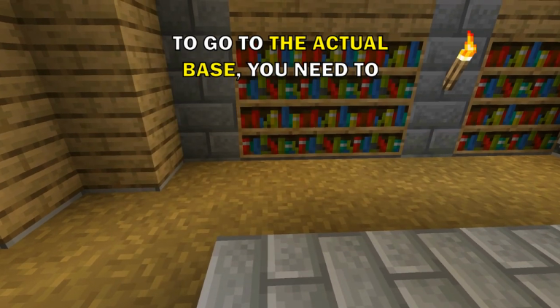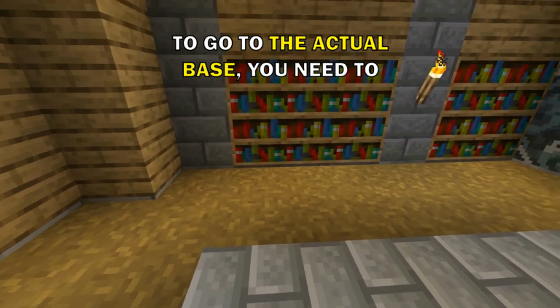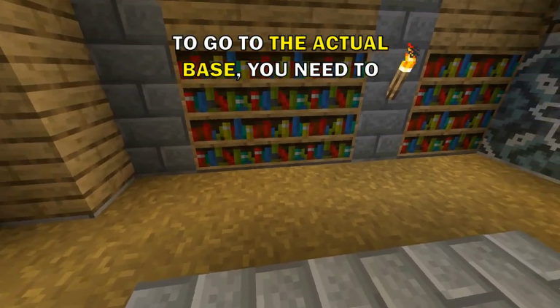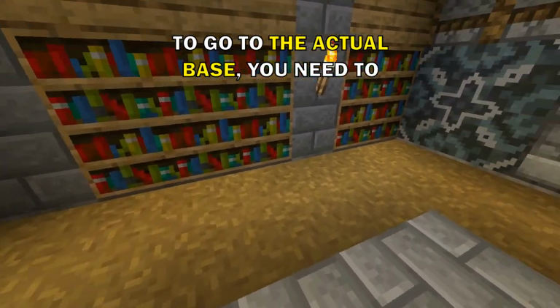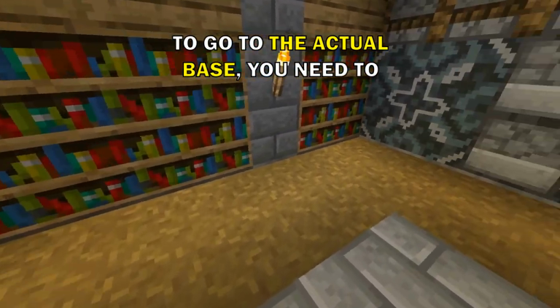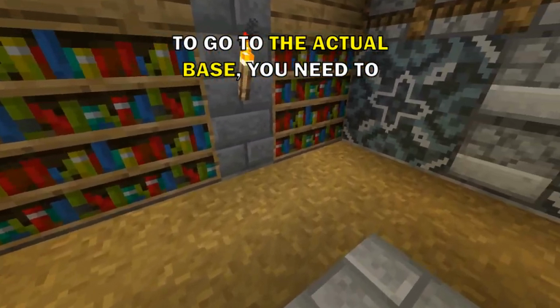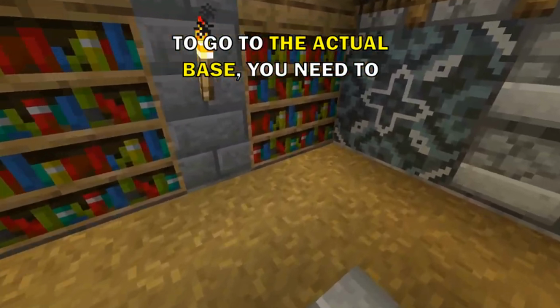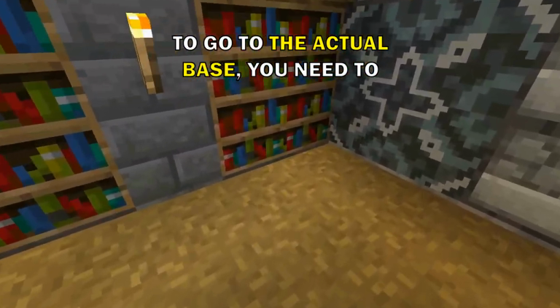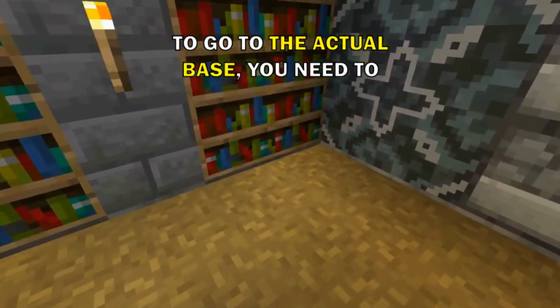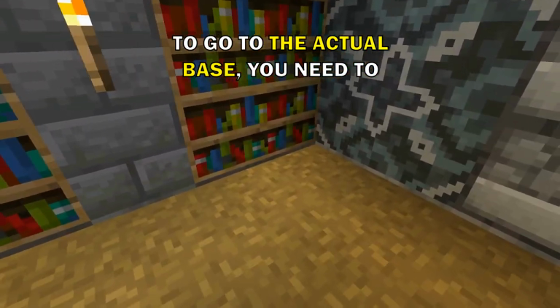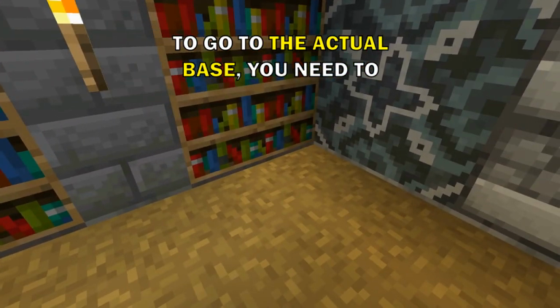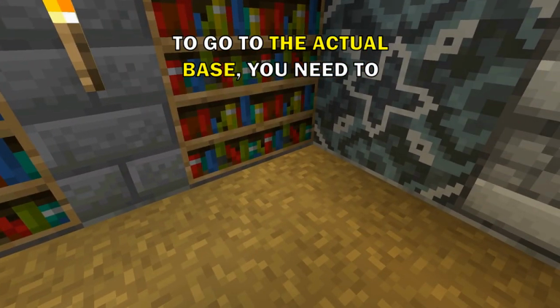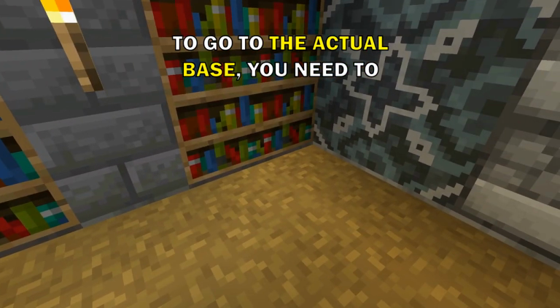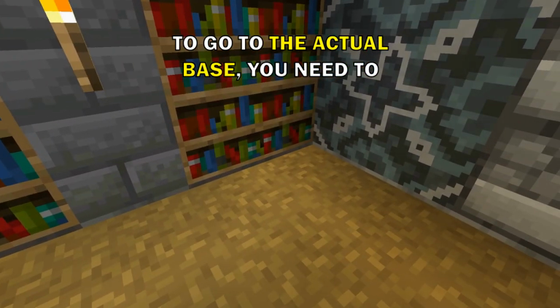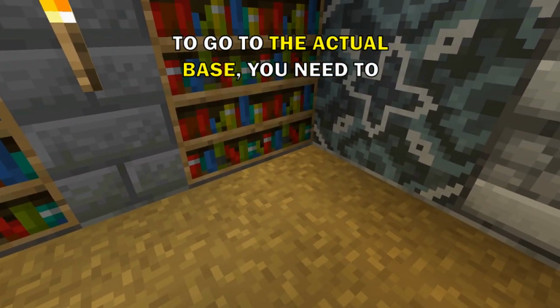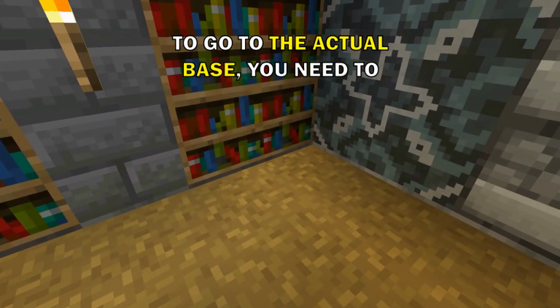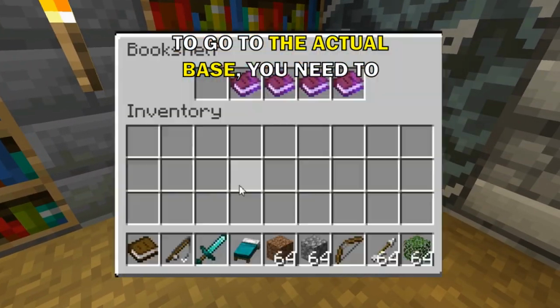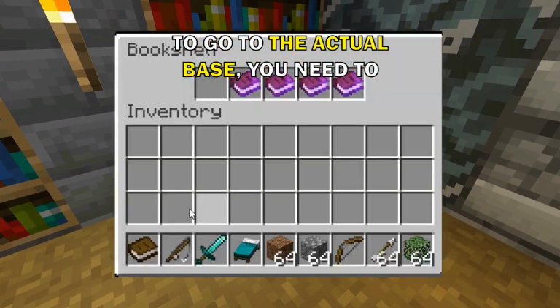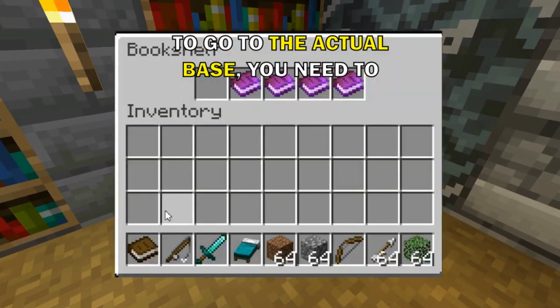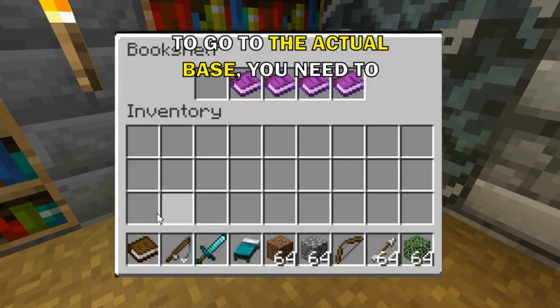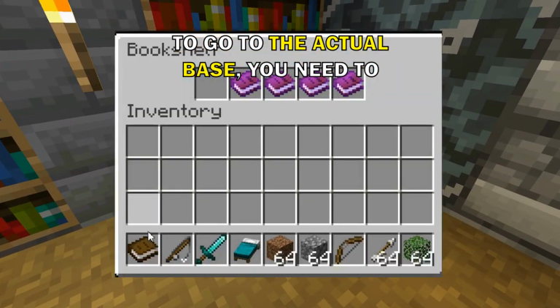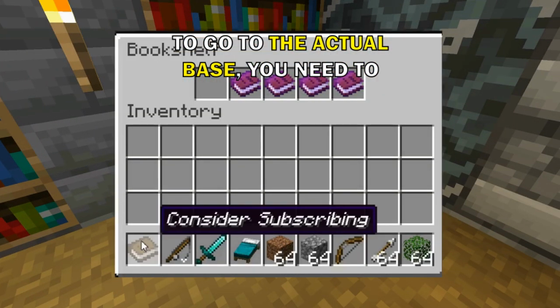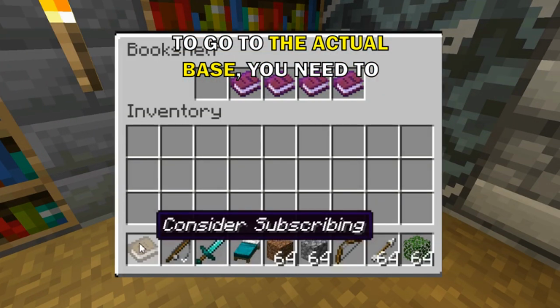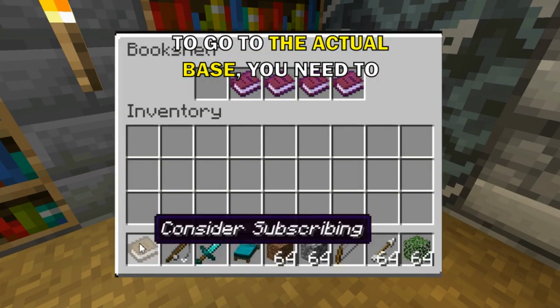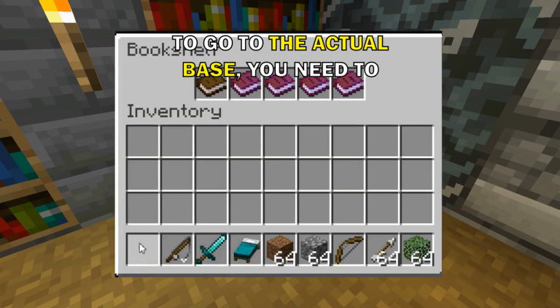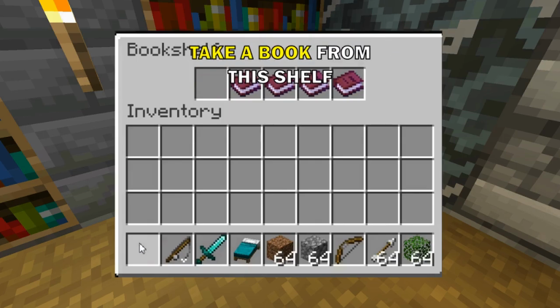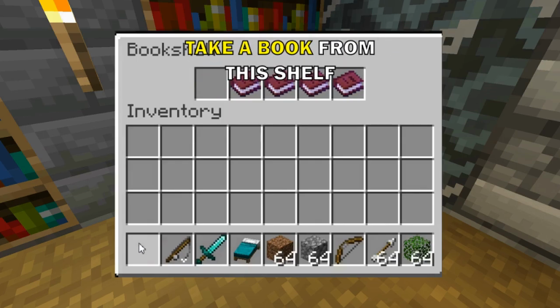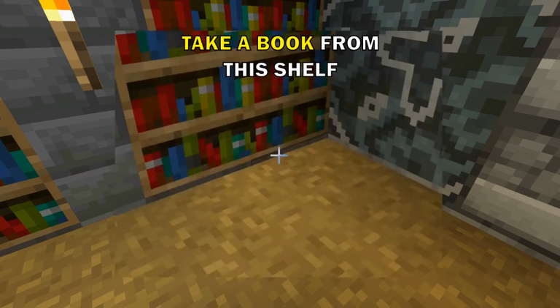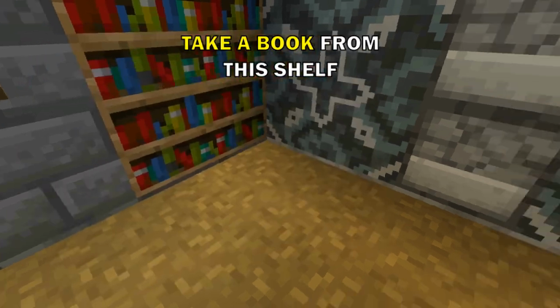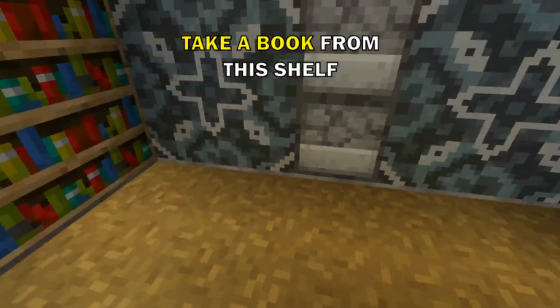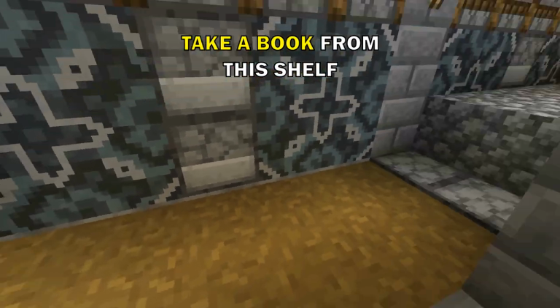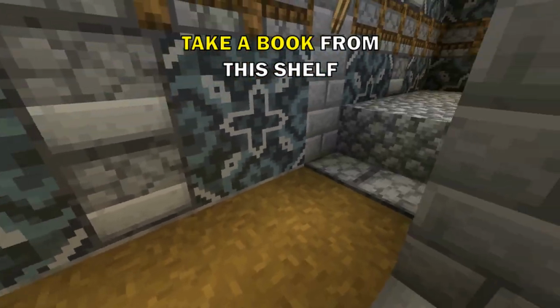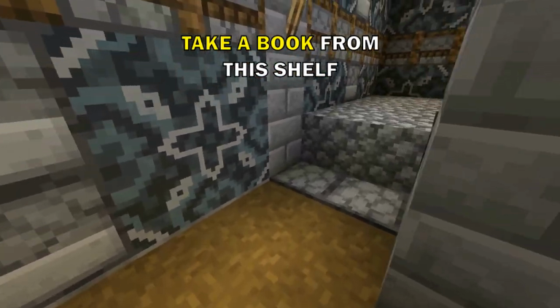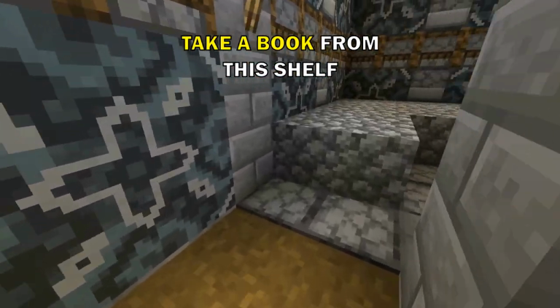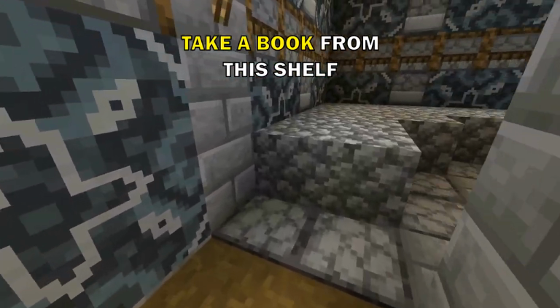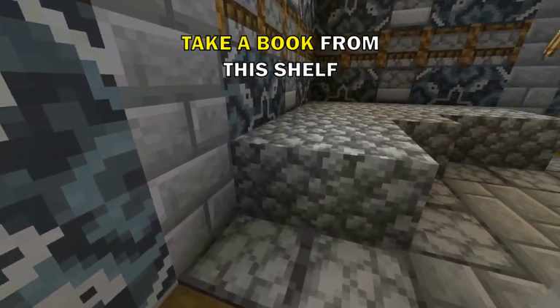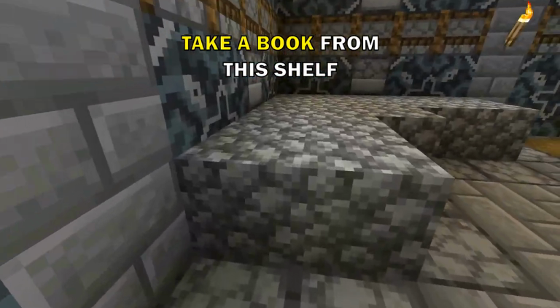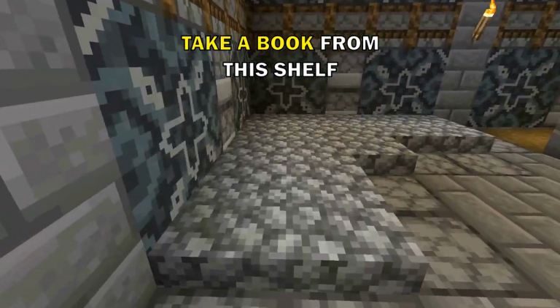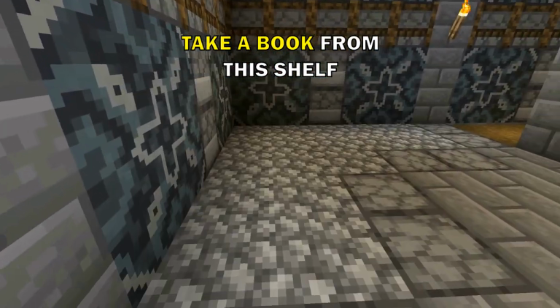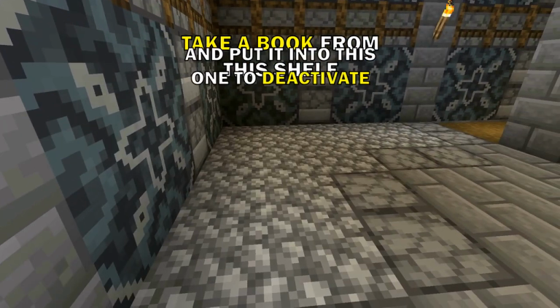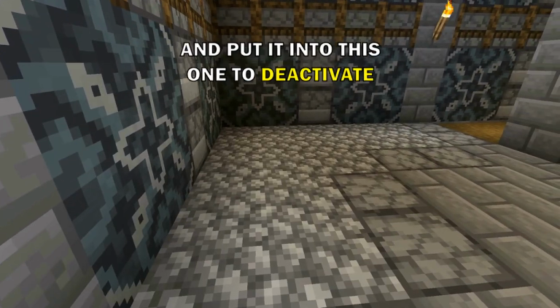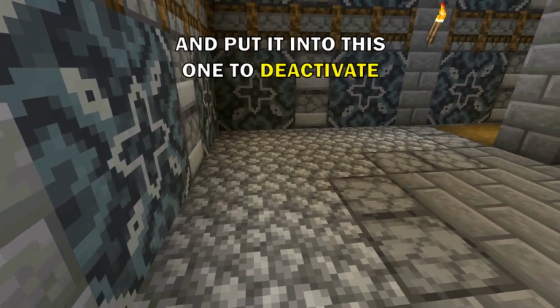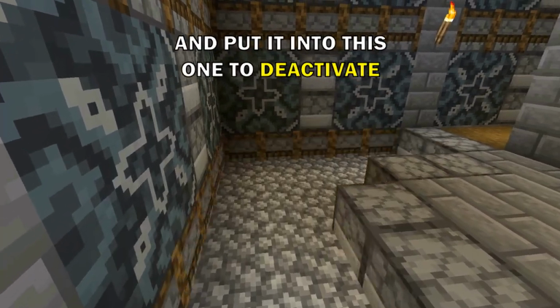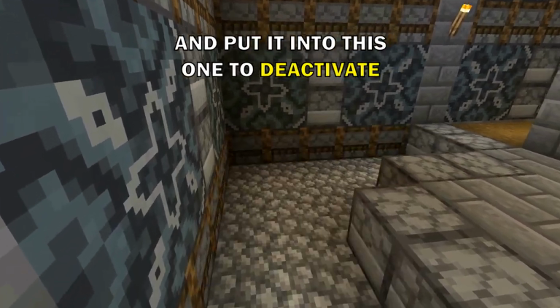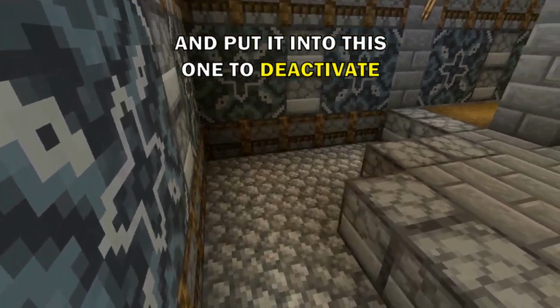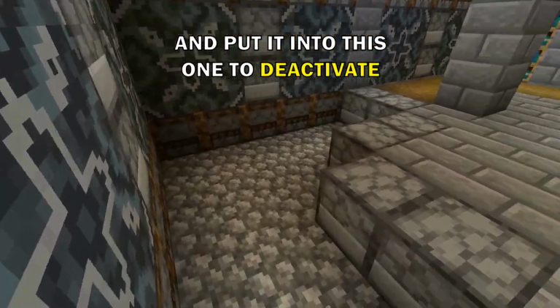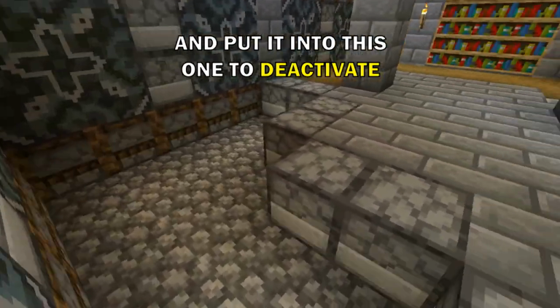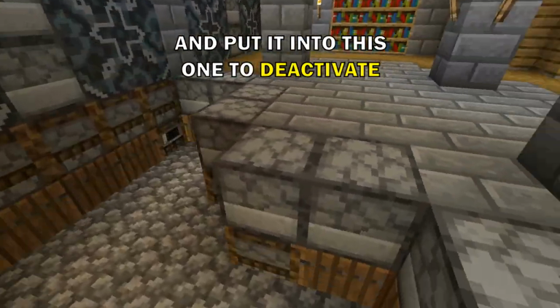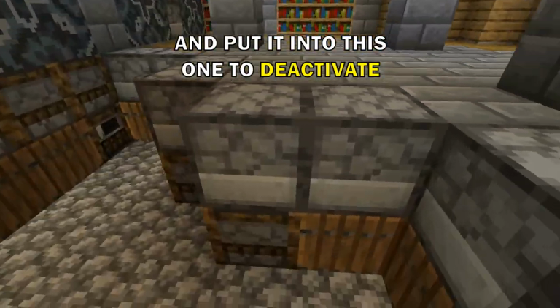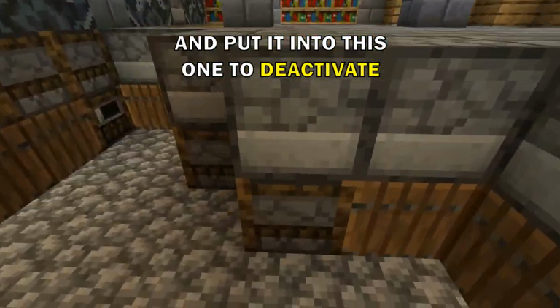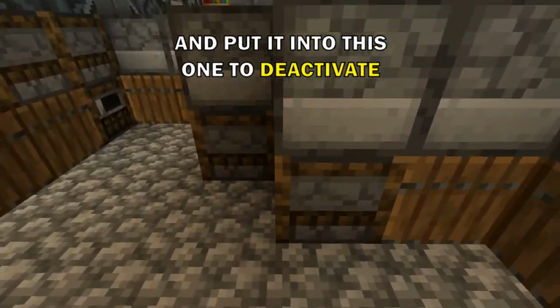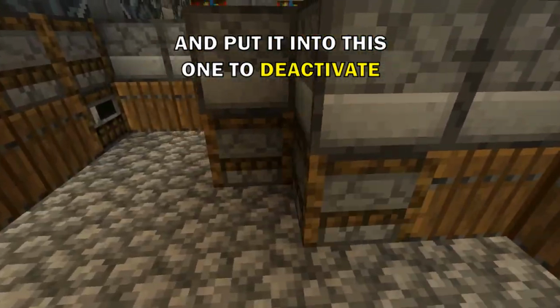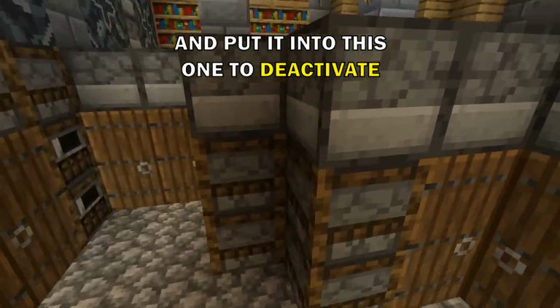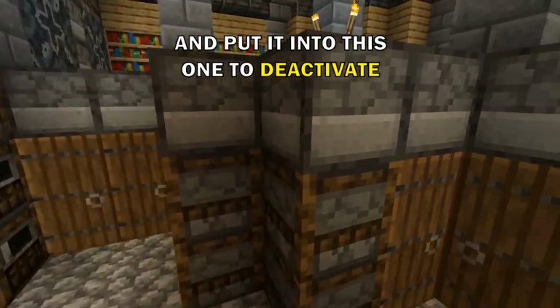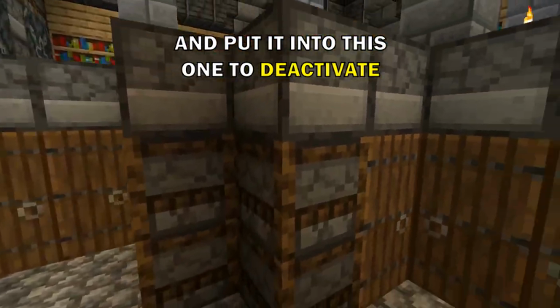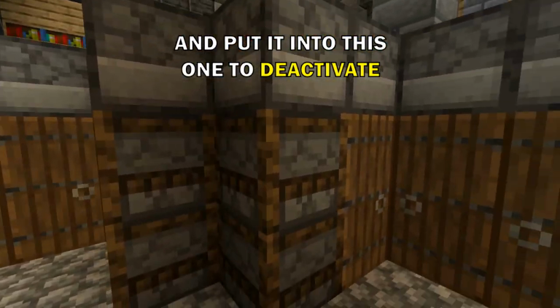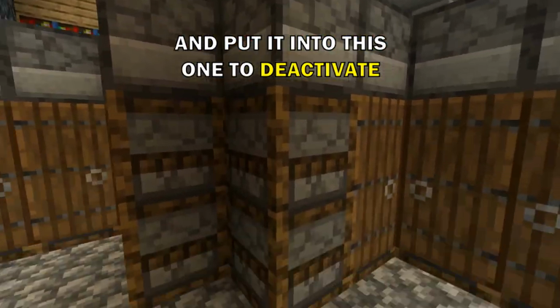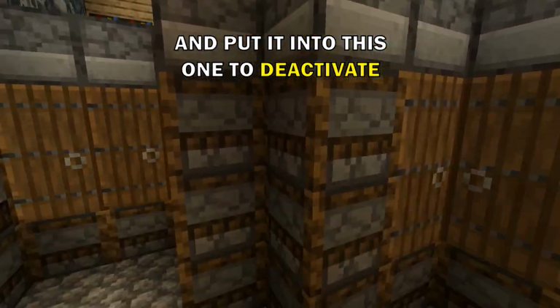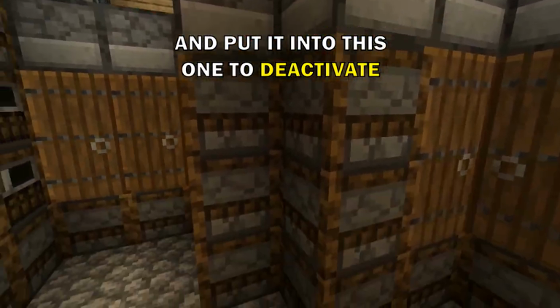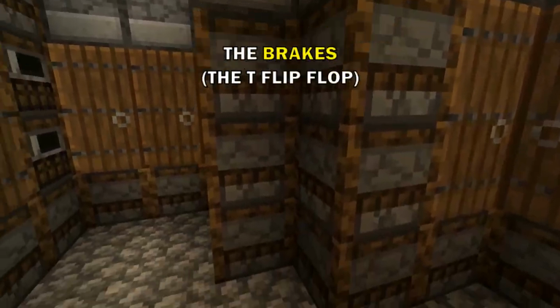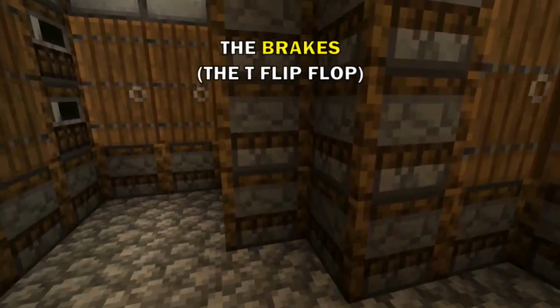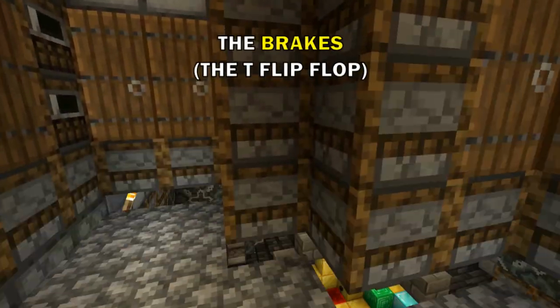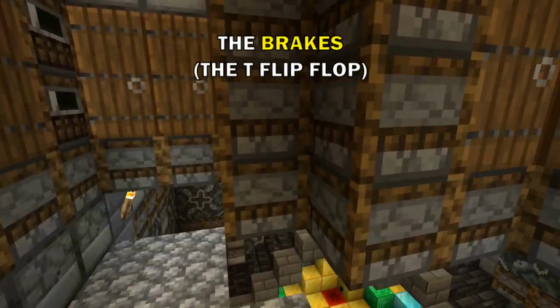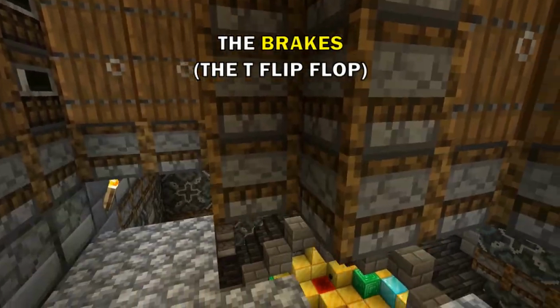To go to the actual base, you need to take a book from this shelf and put it in this one to deactivate the brakes.